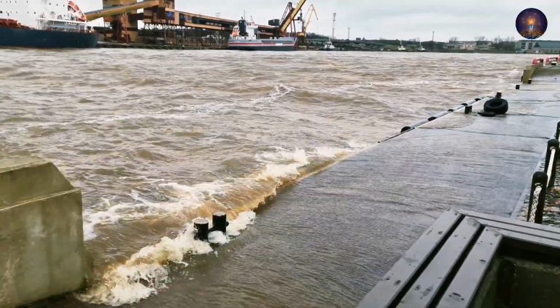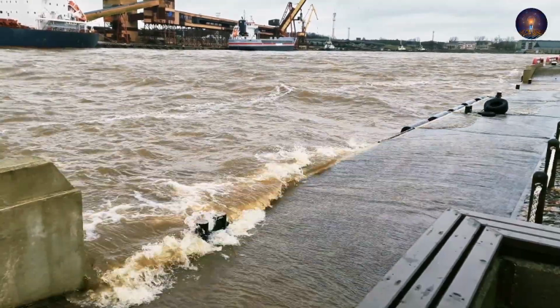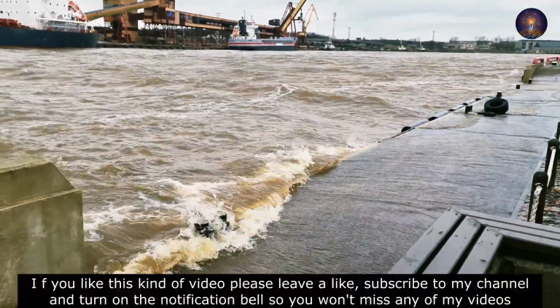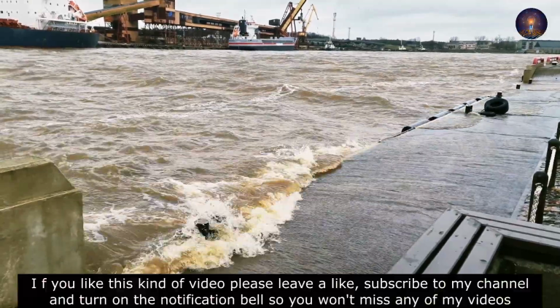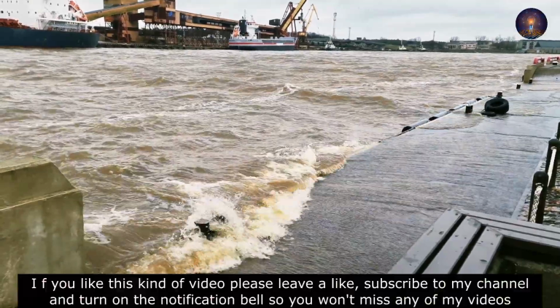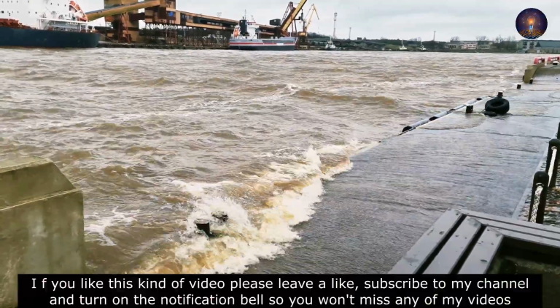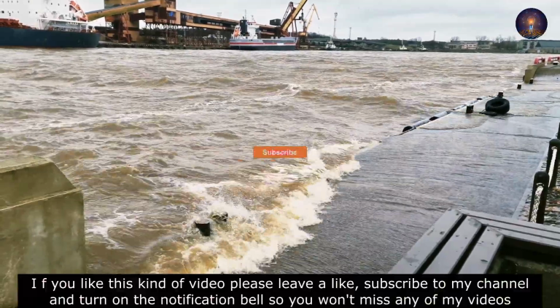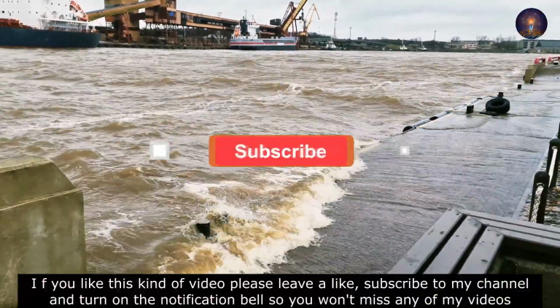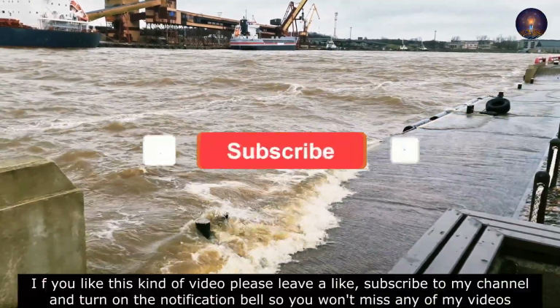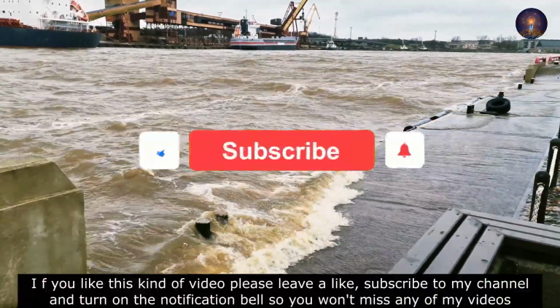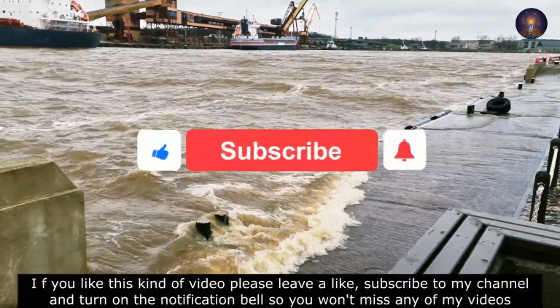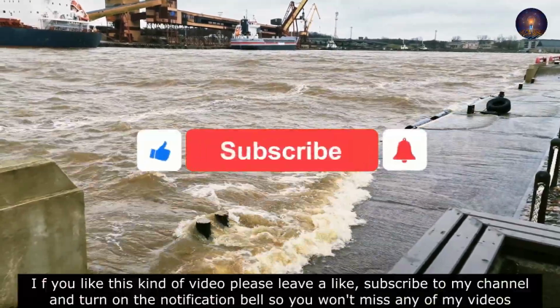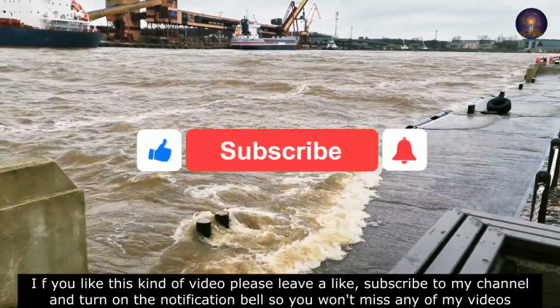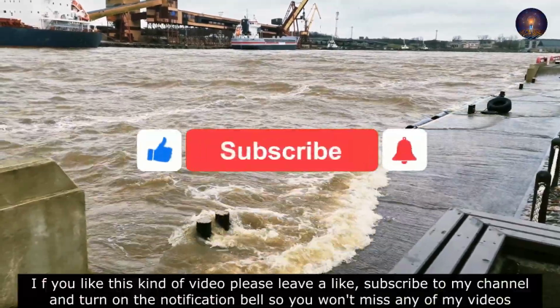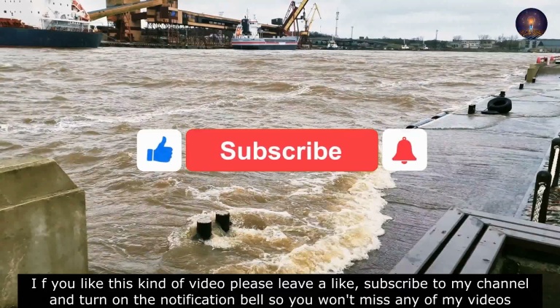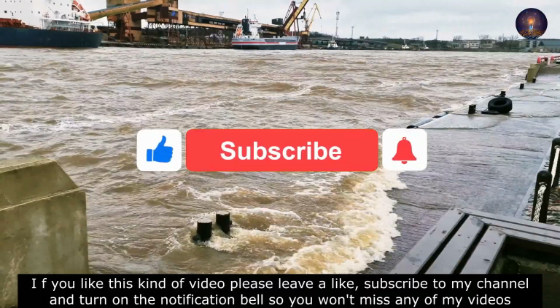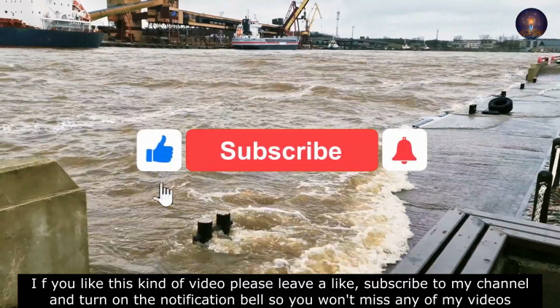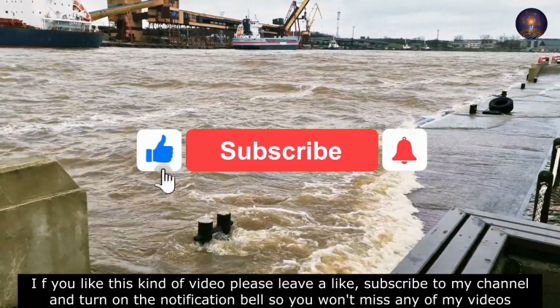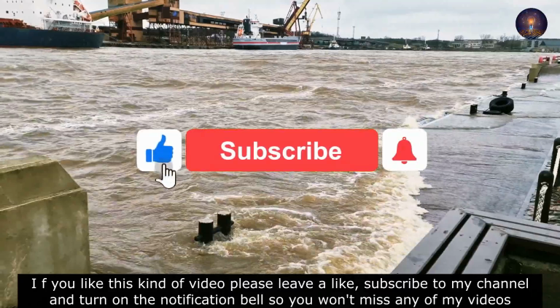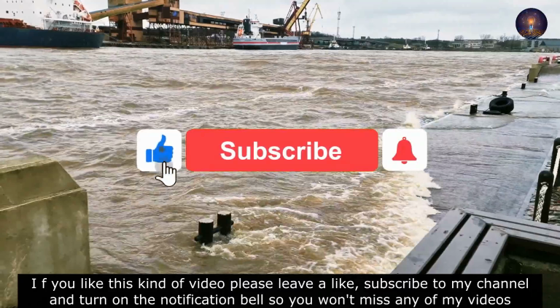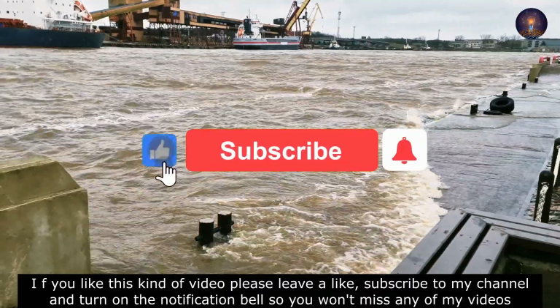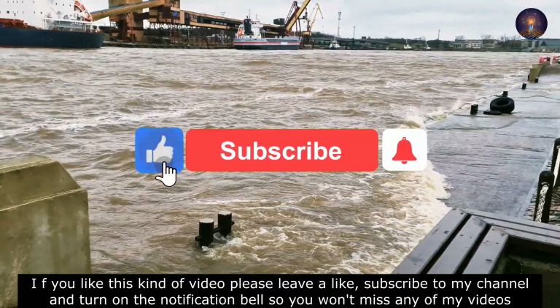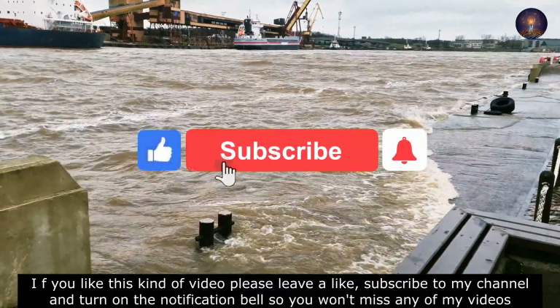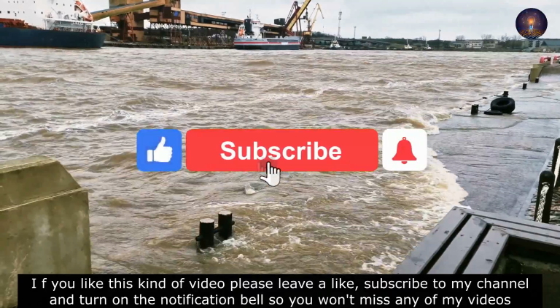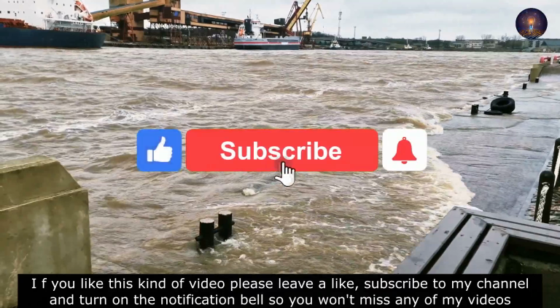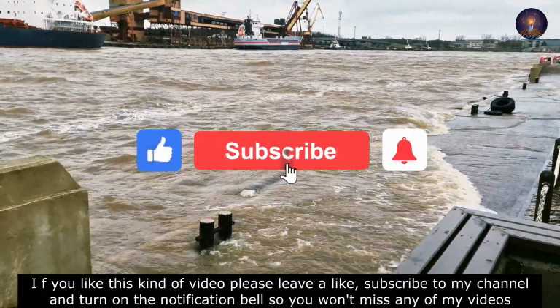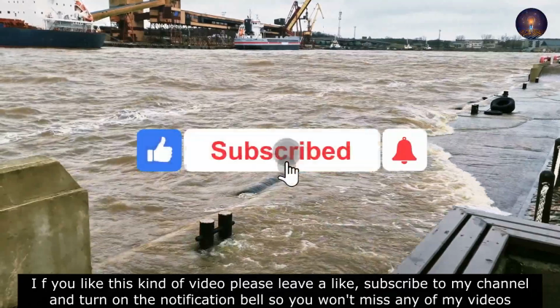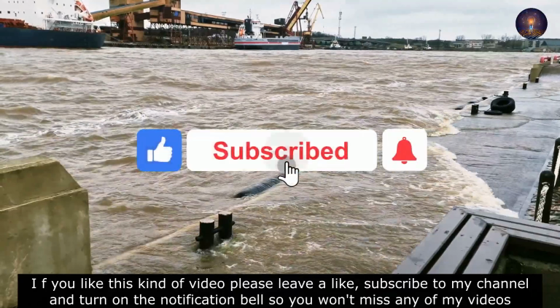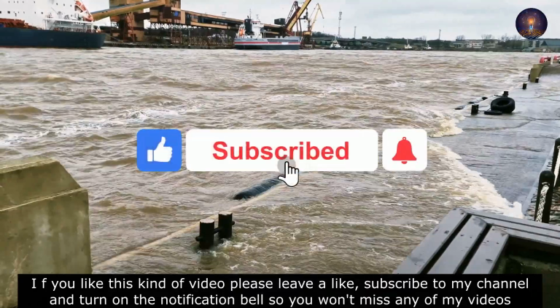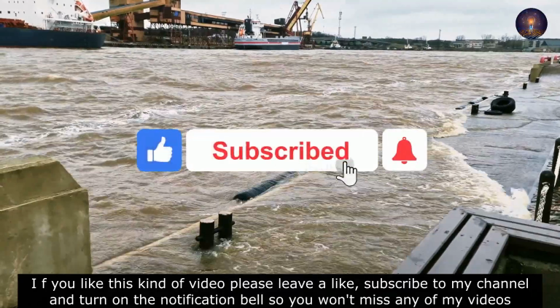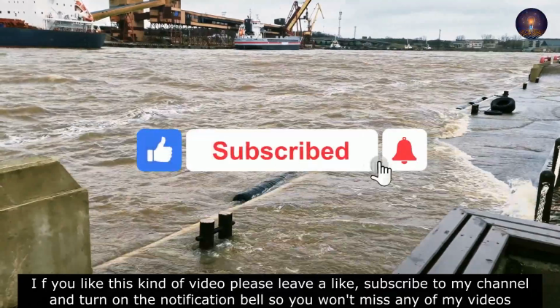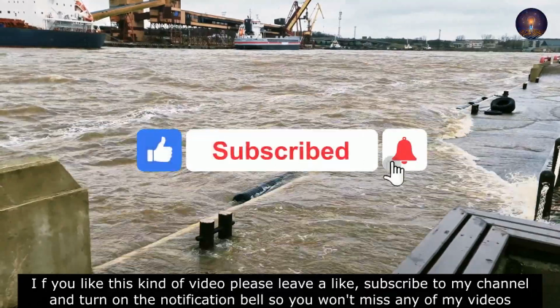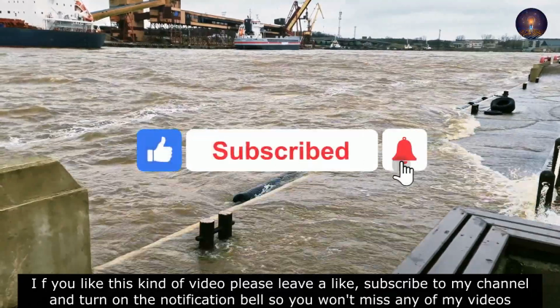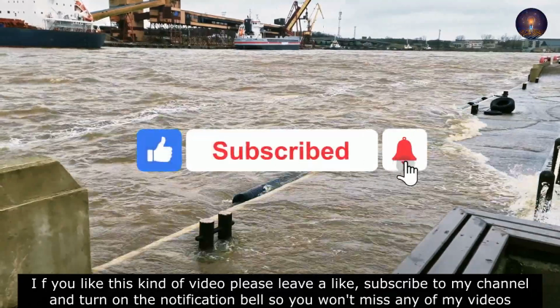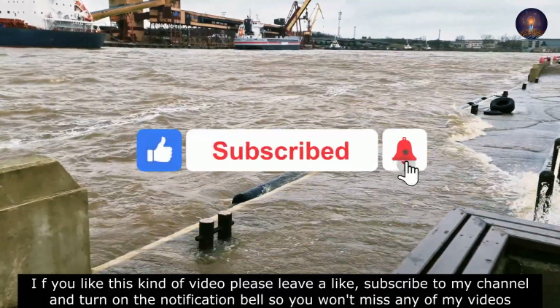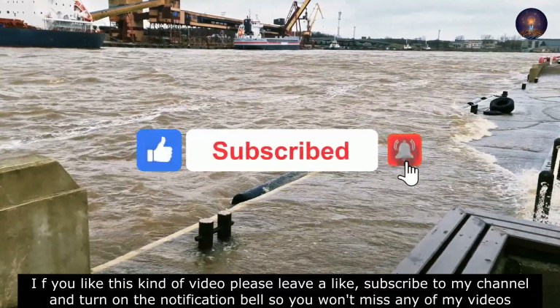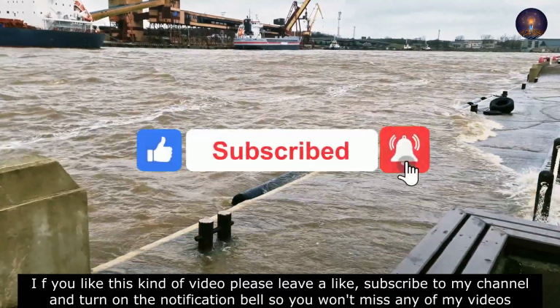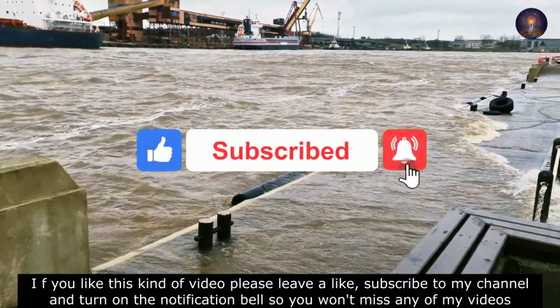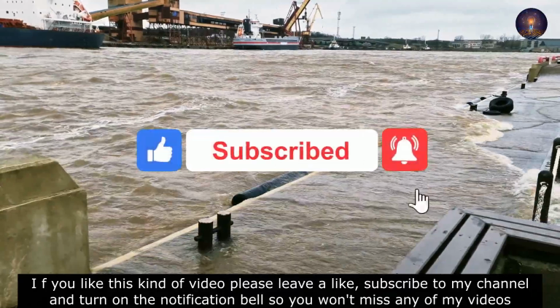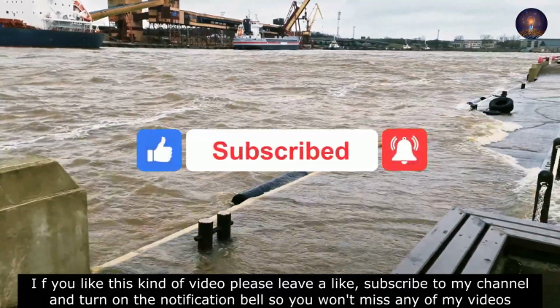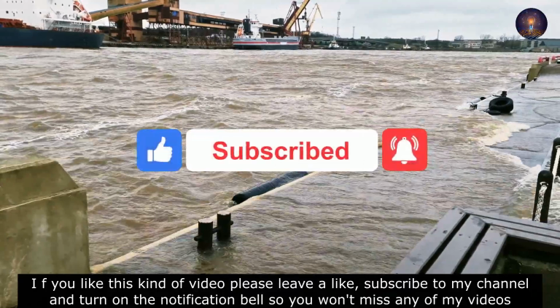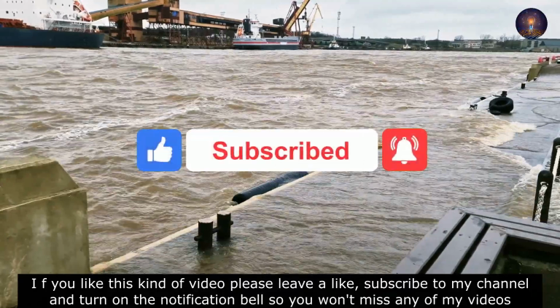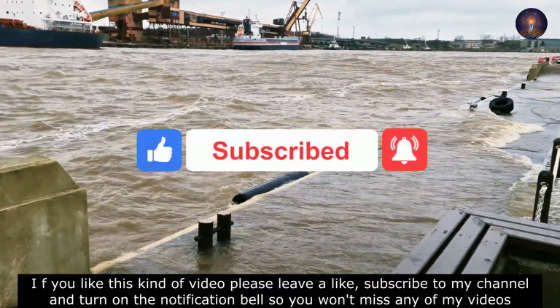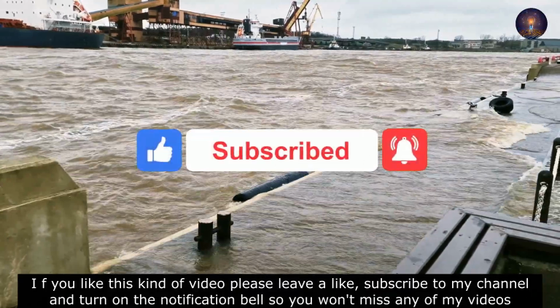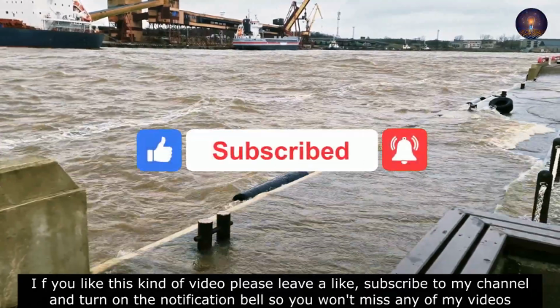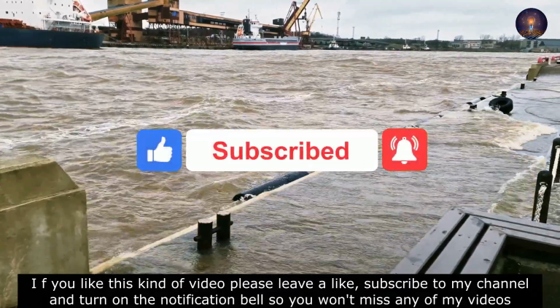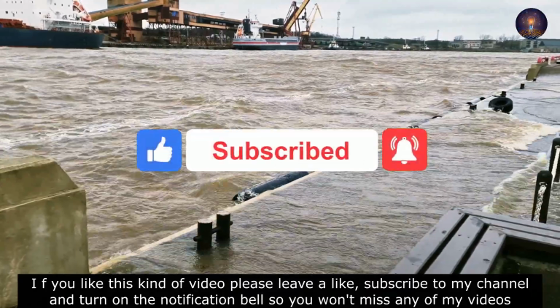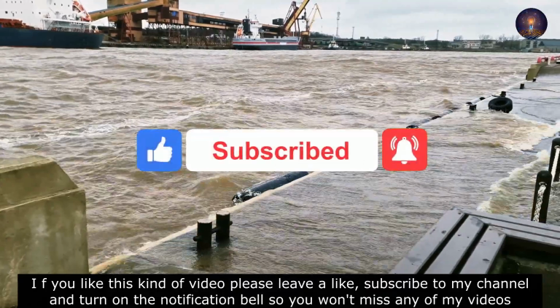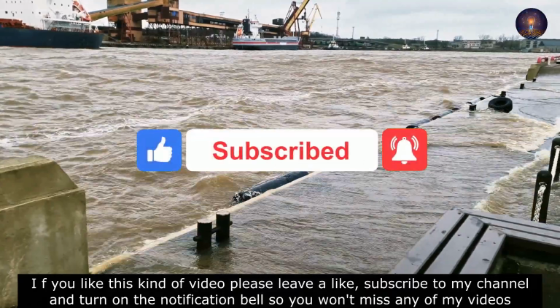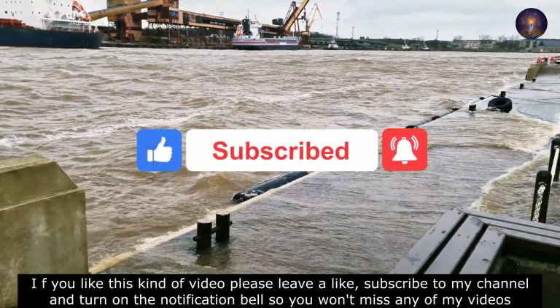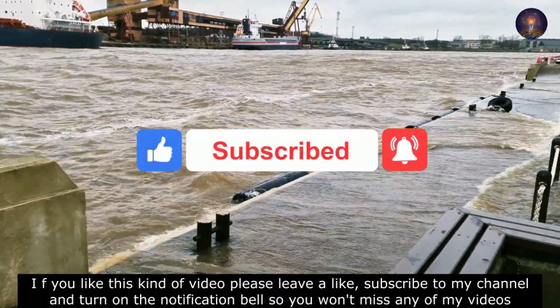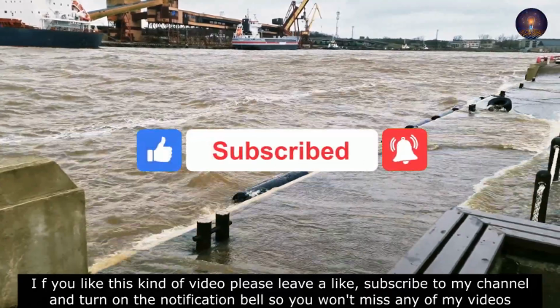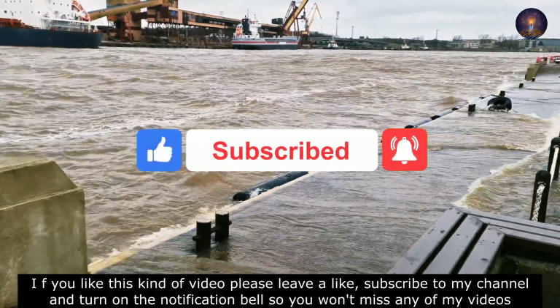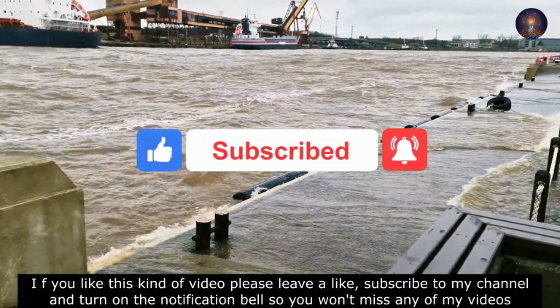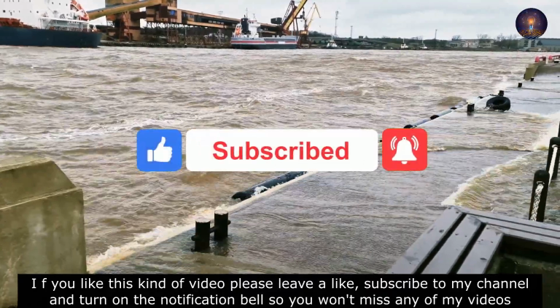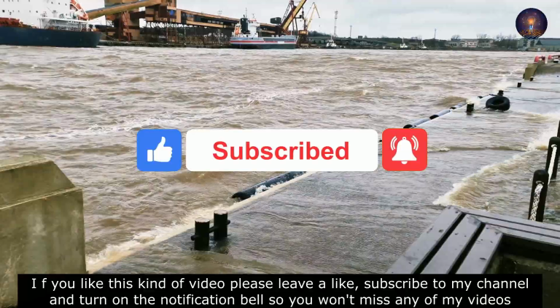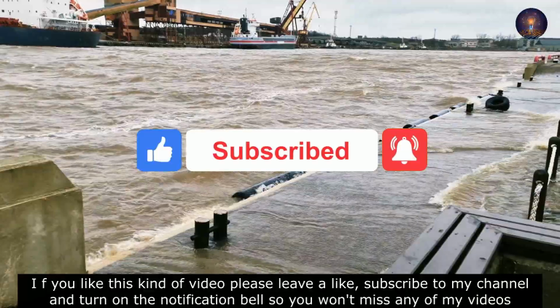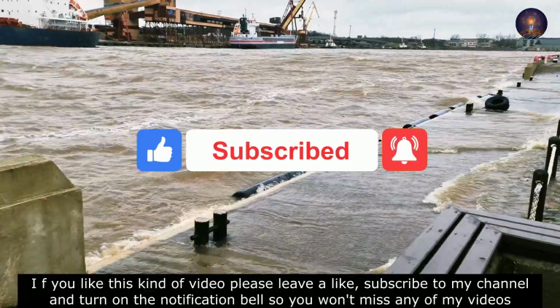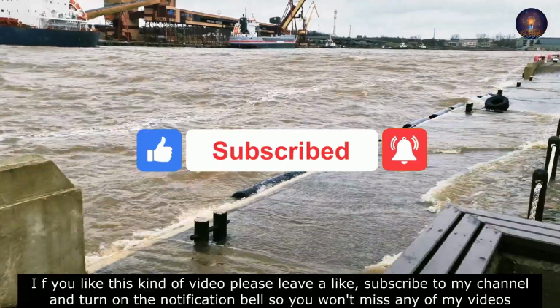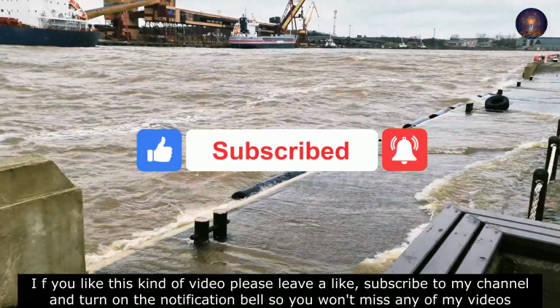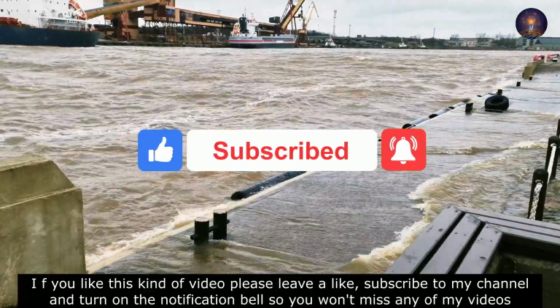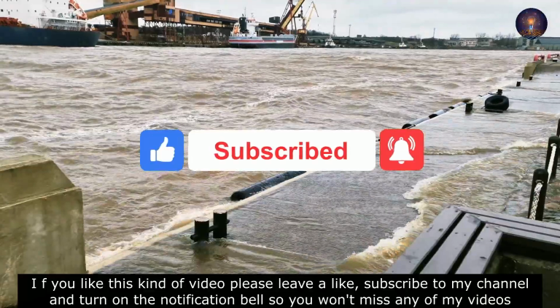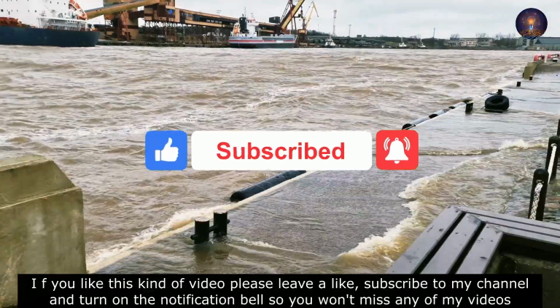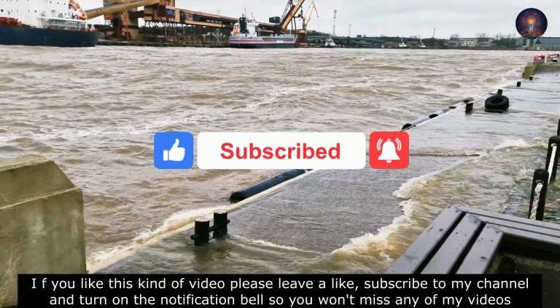If you like these kind of videos please leave a like, subscribe to my channel and turn on the notification bell so you won't miss any of my videos.